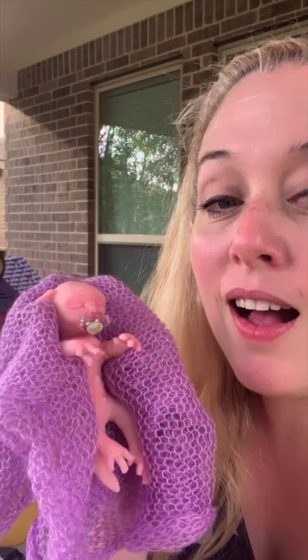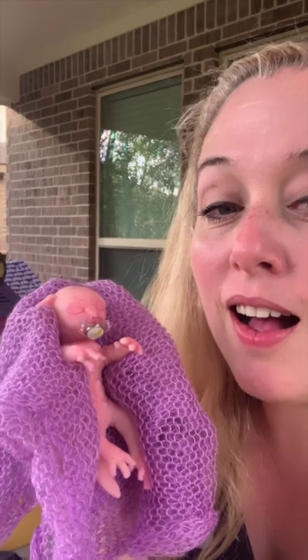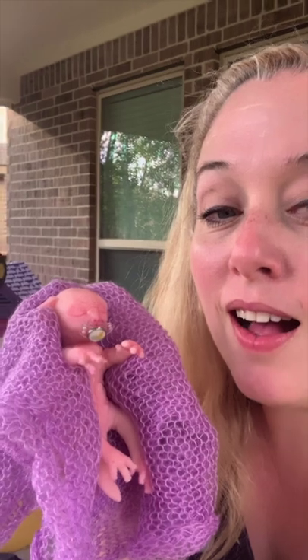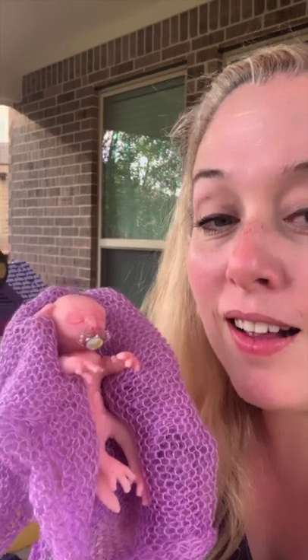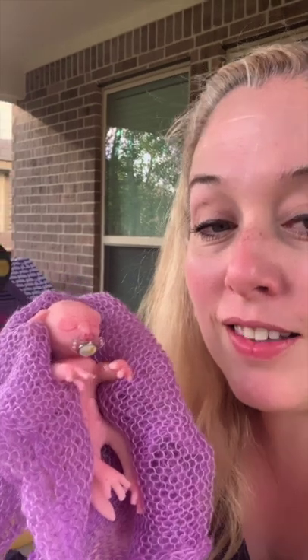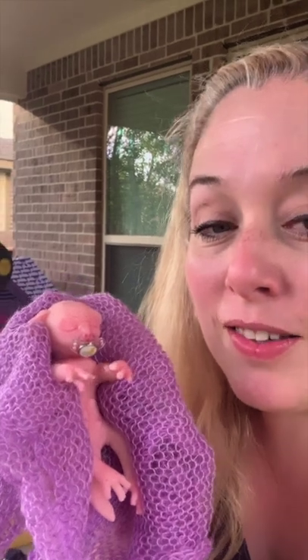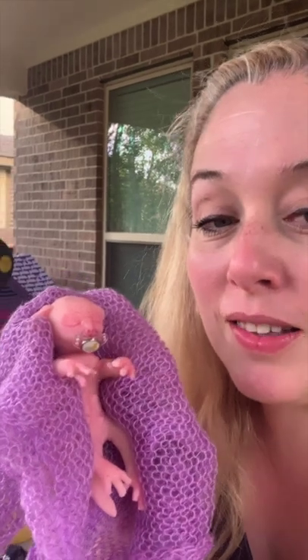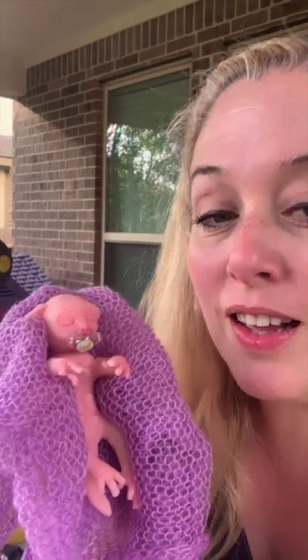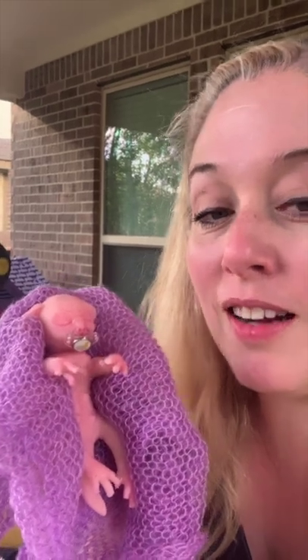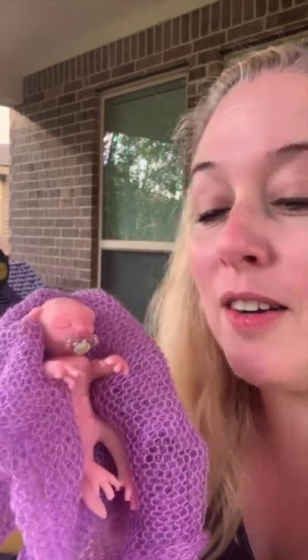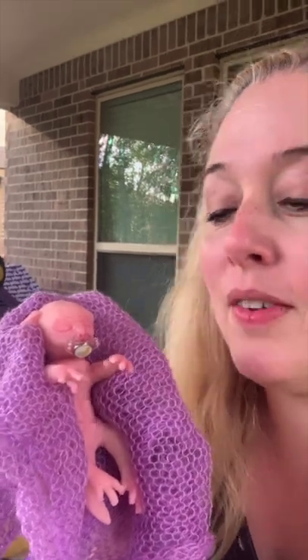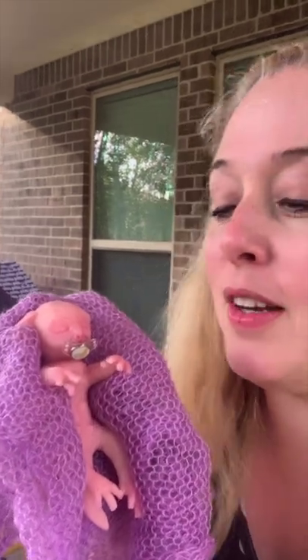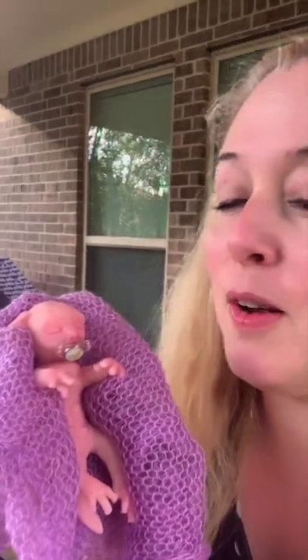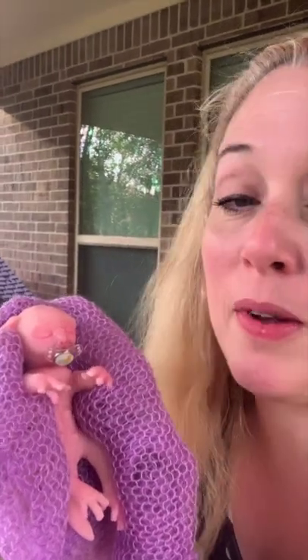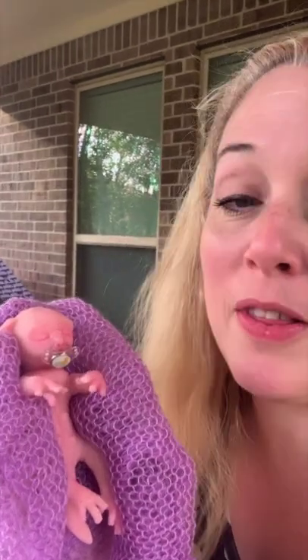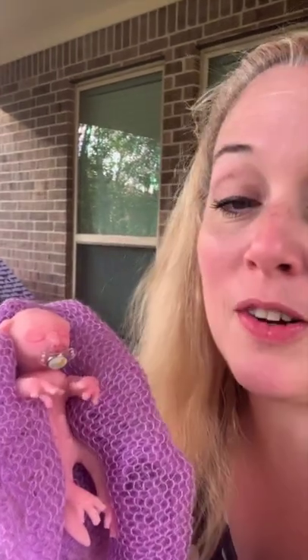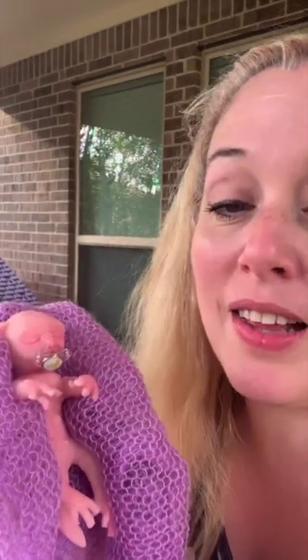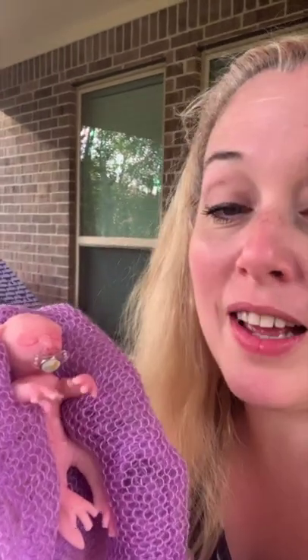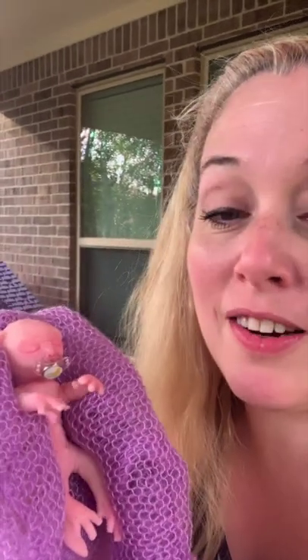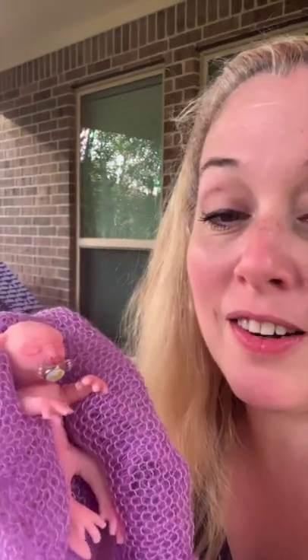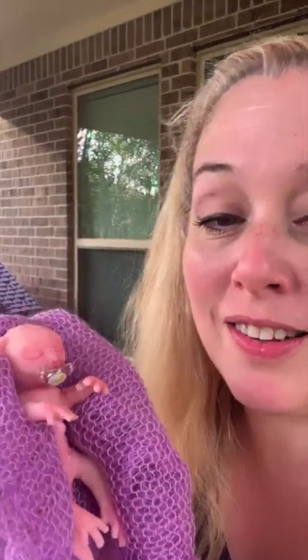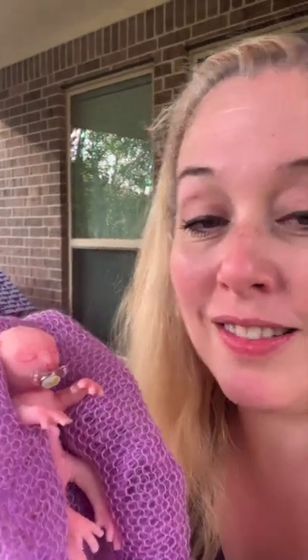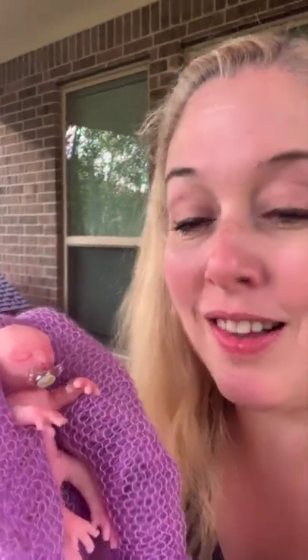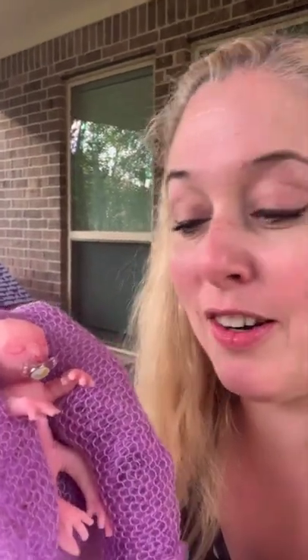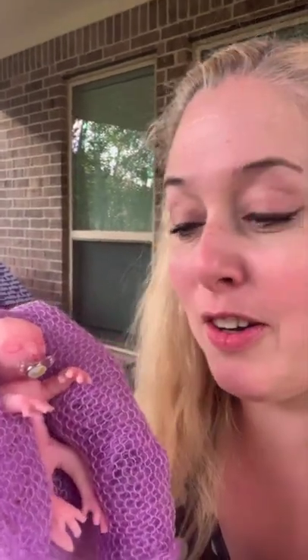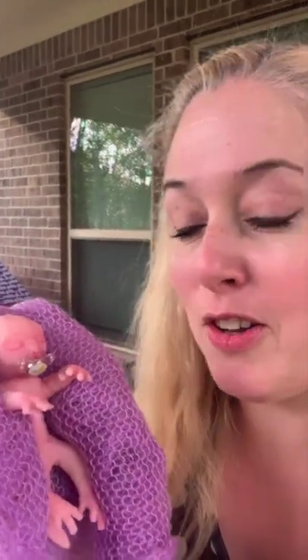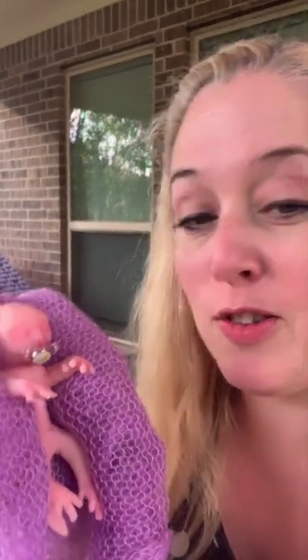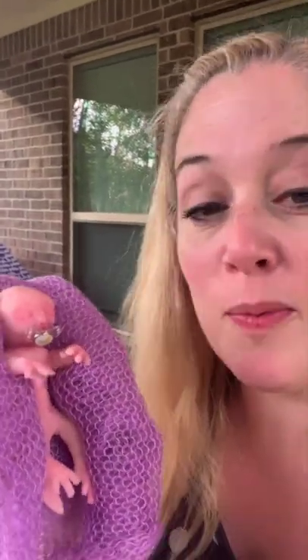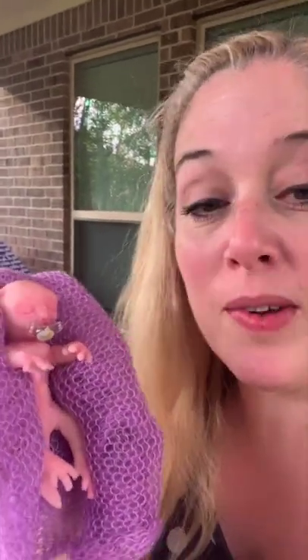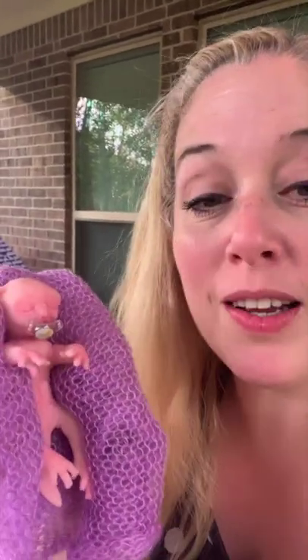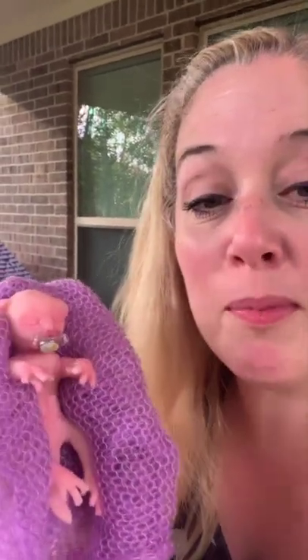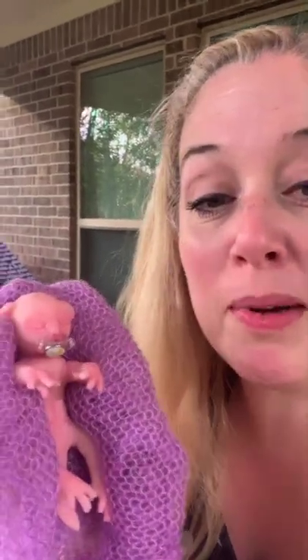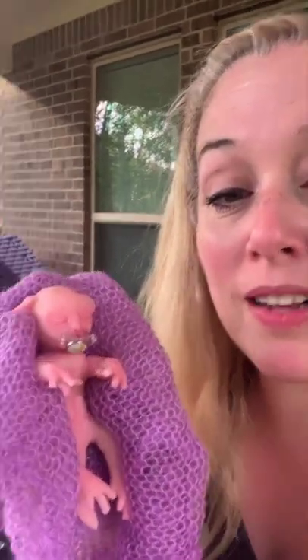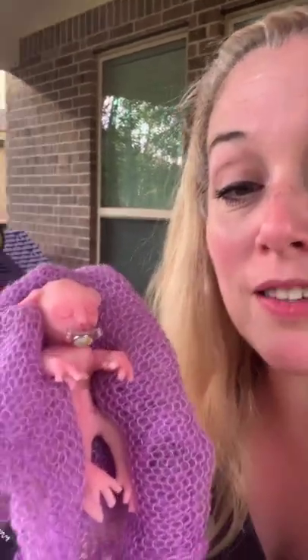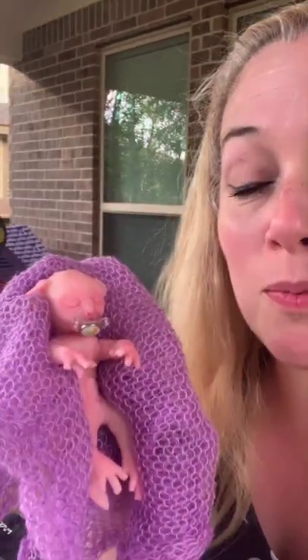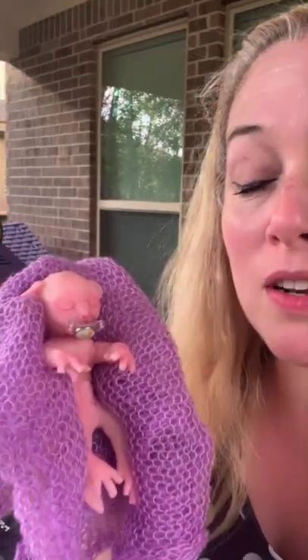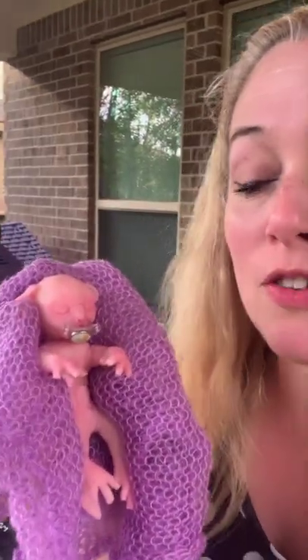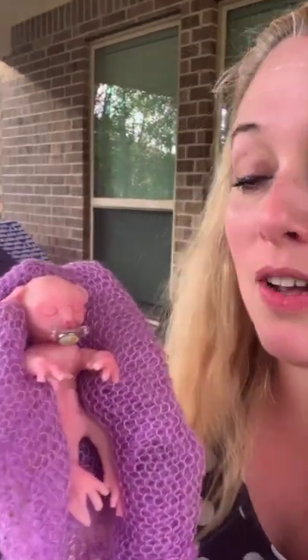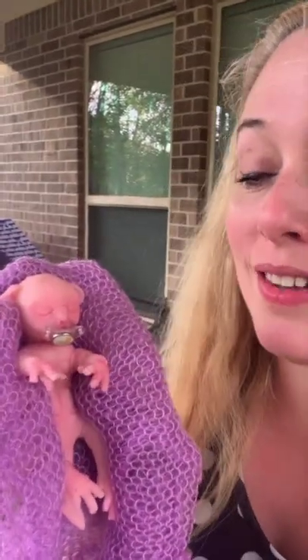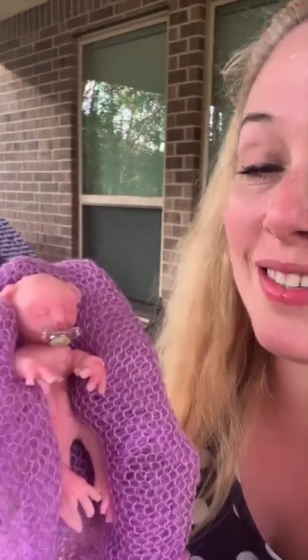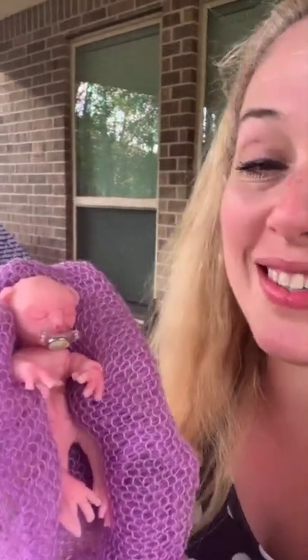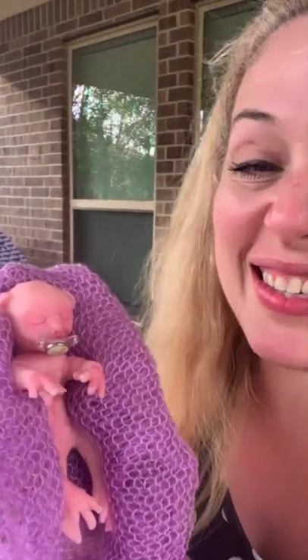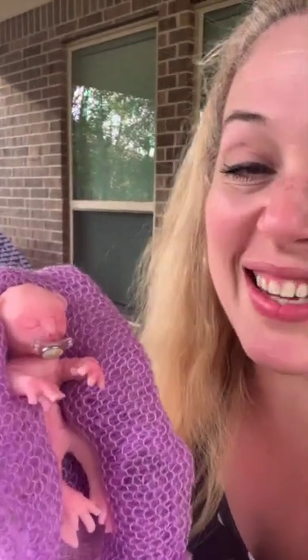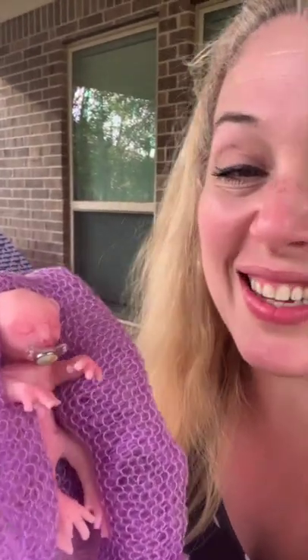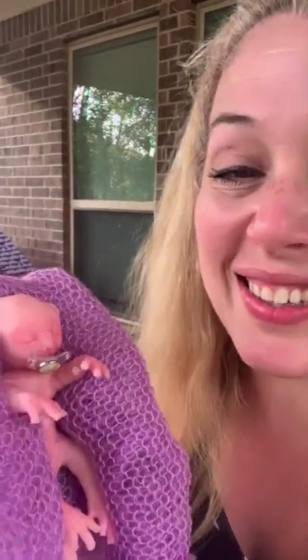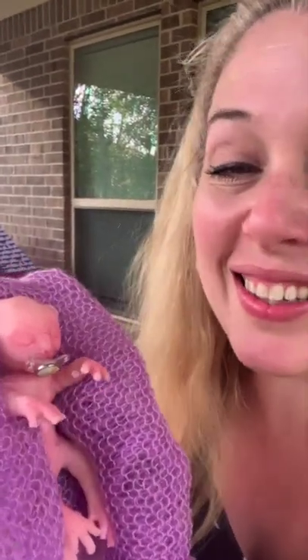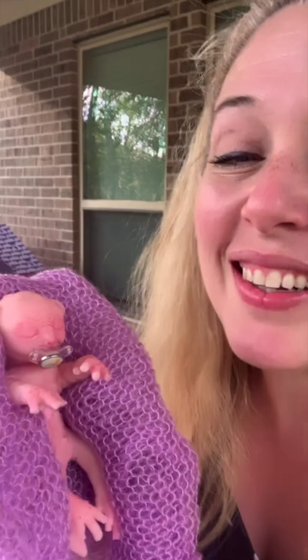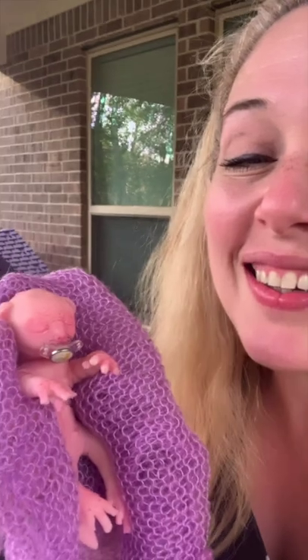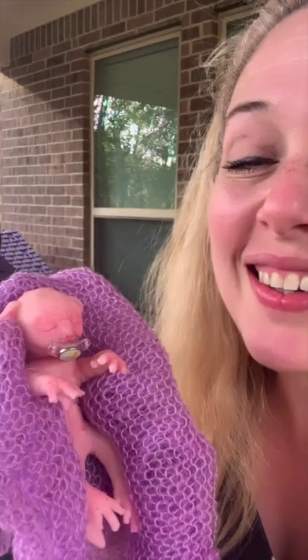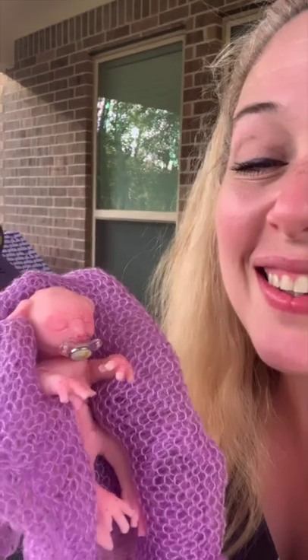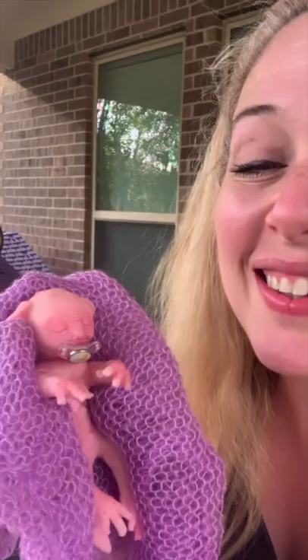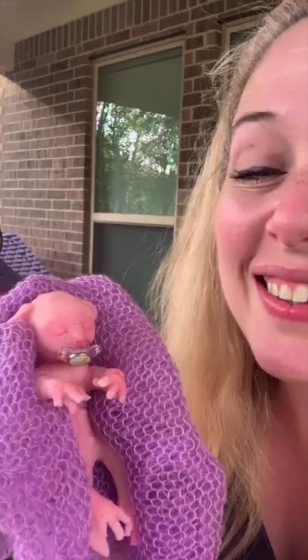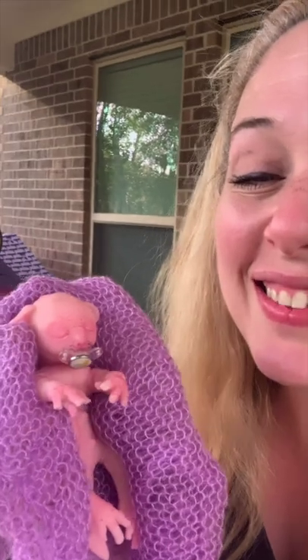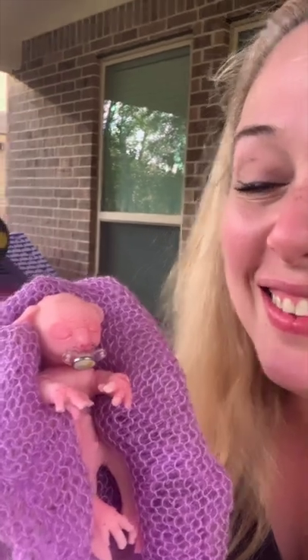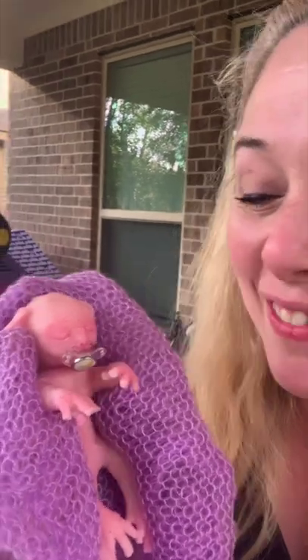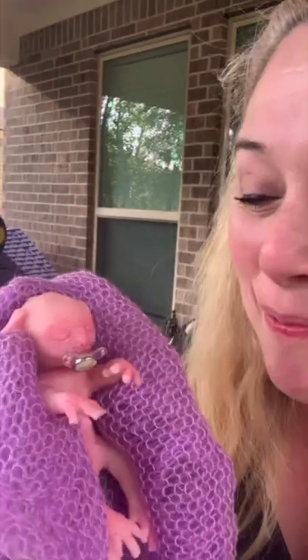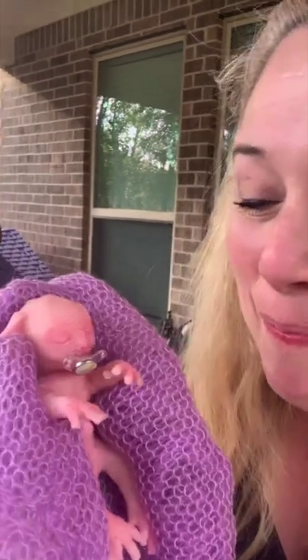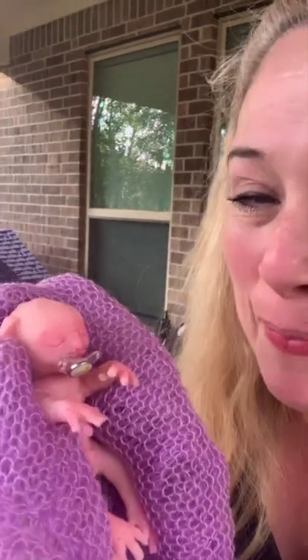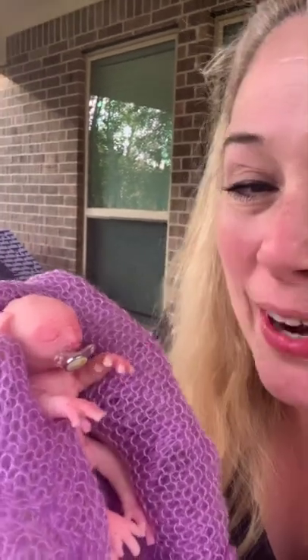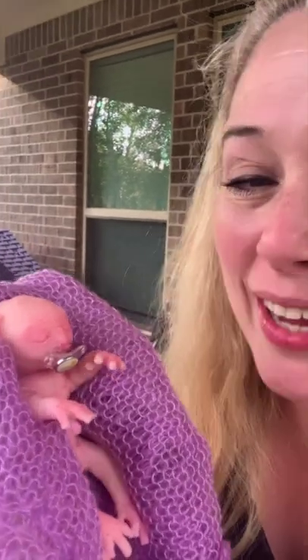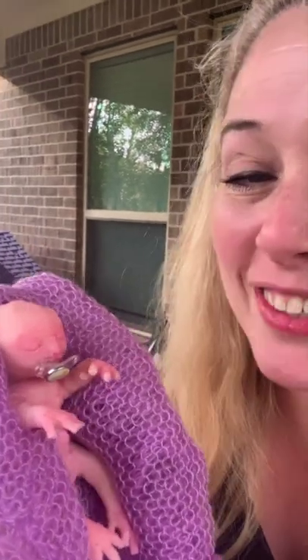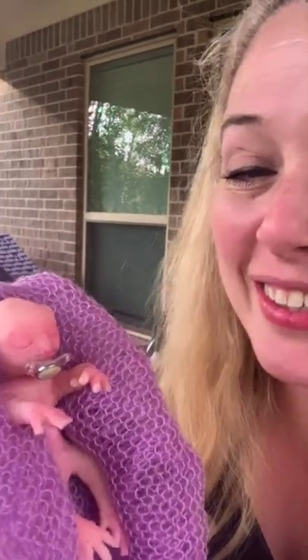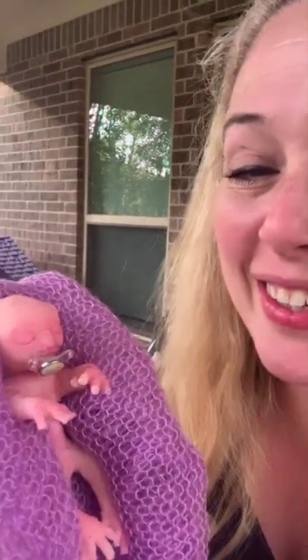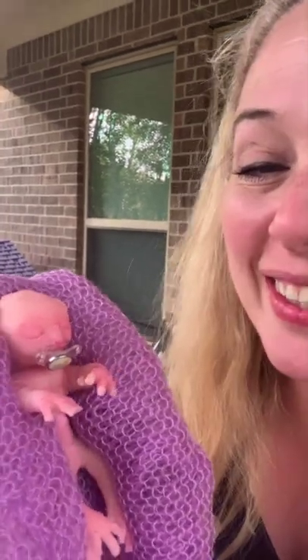I'll do a longer YouTube video with her later, but I just wanted you guys to see. Precious!